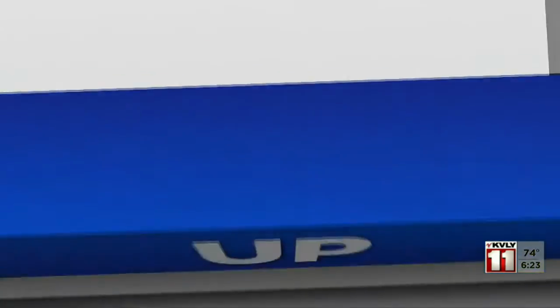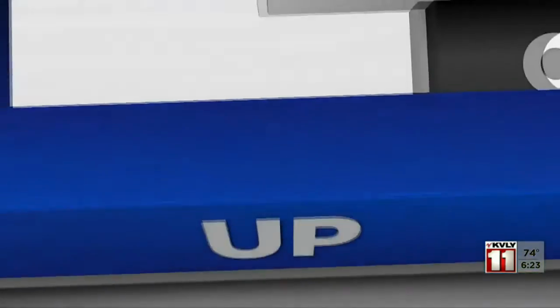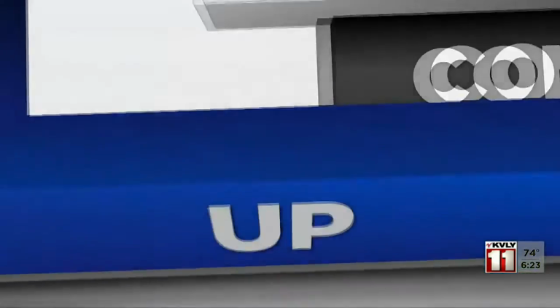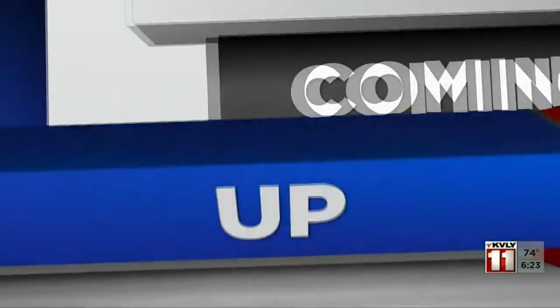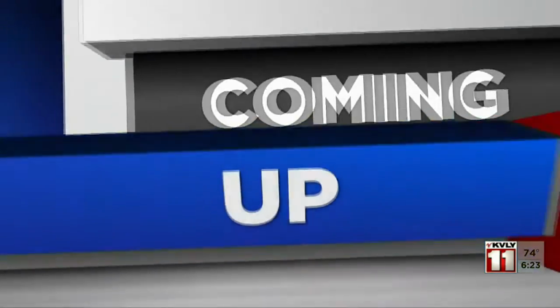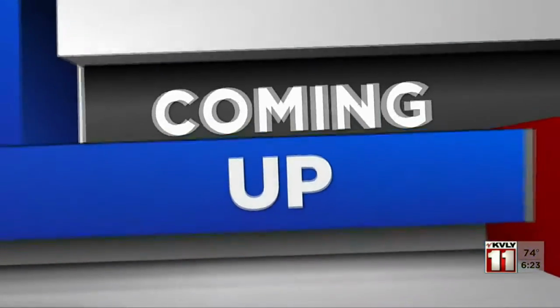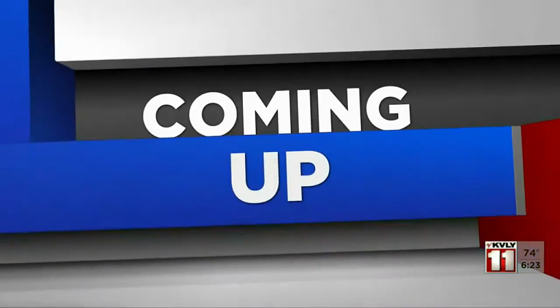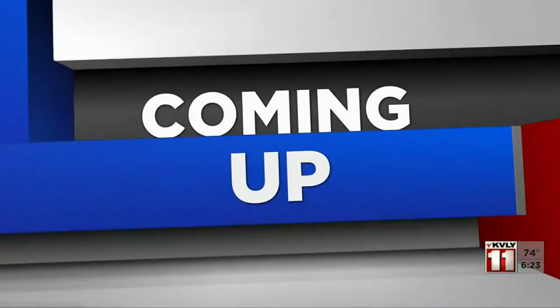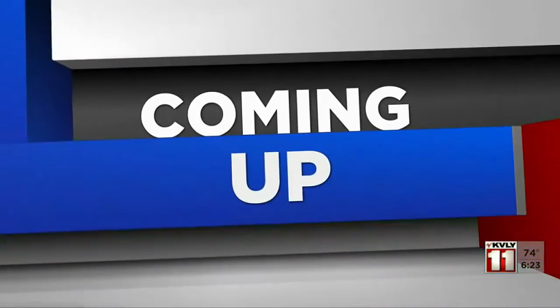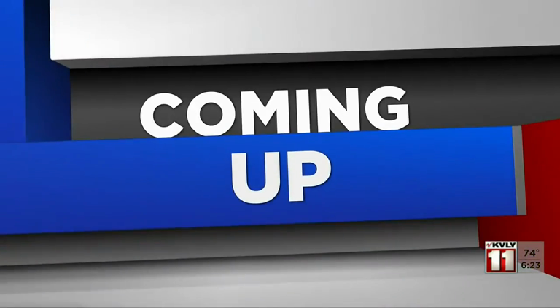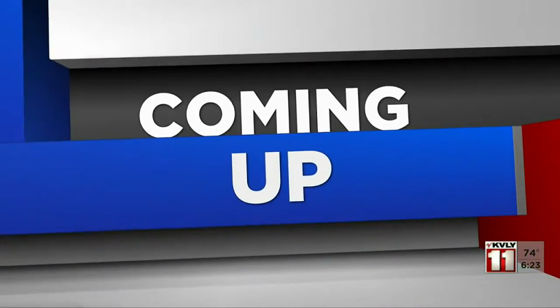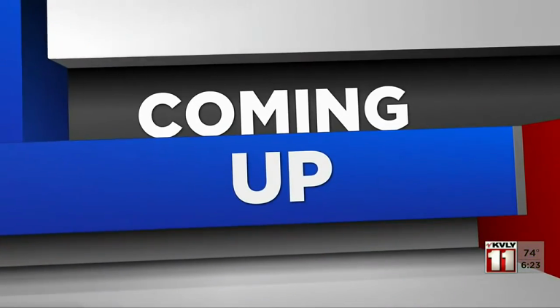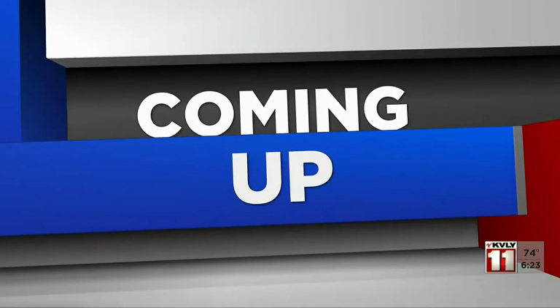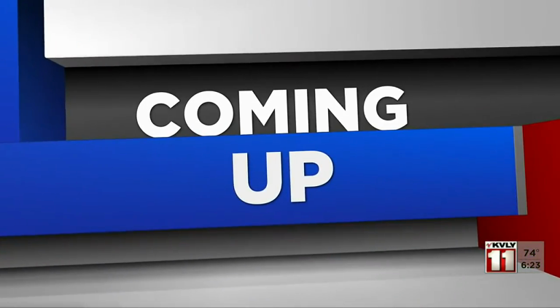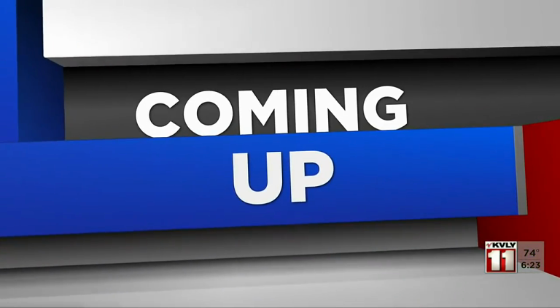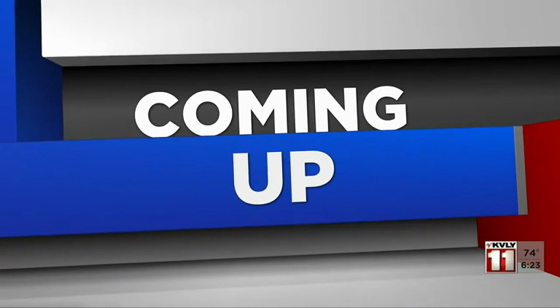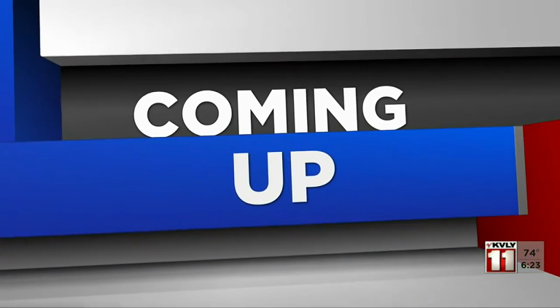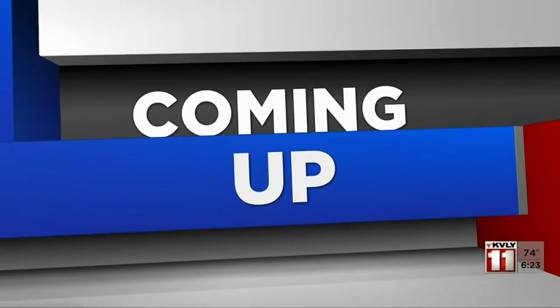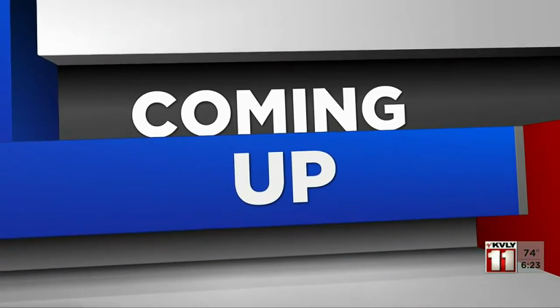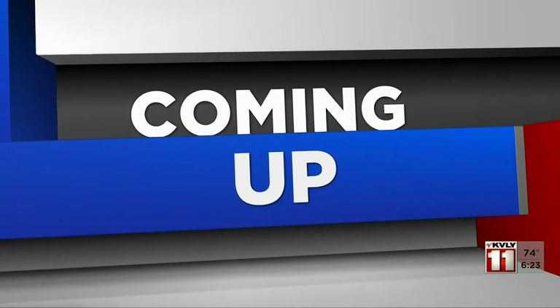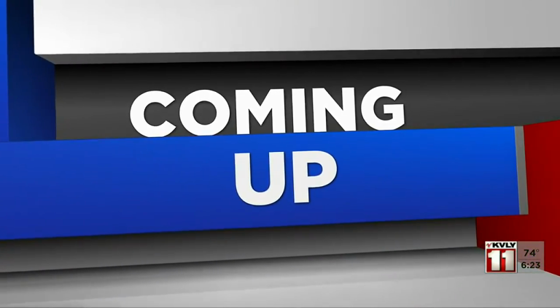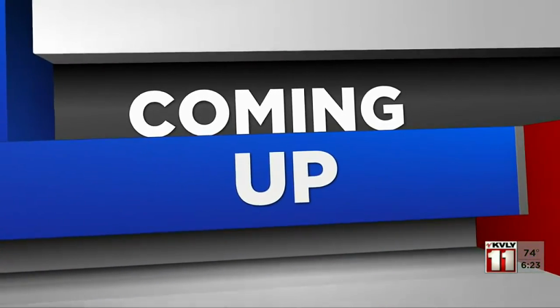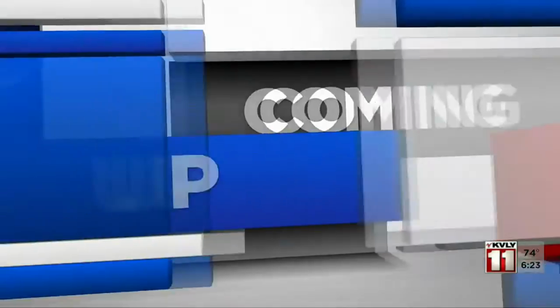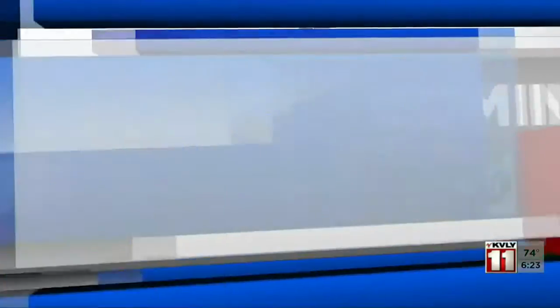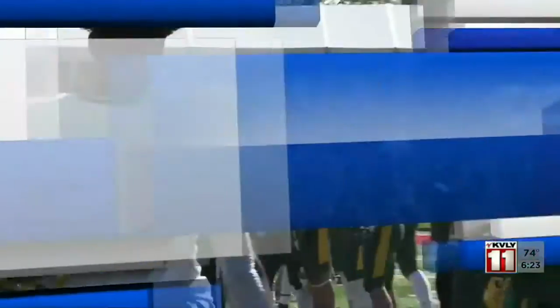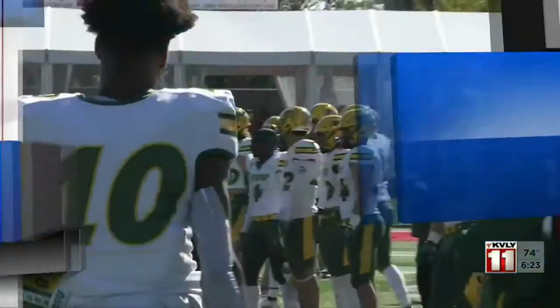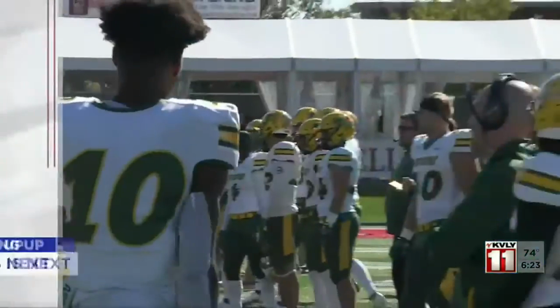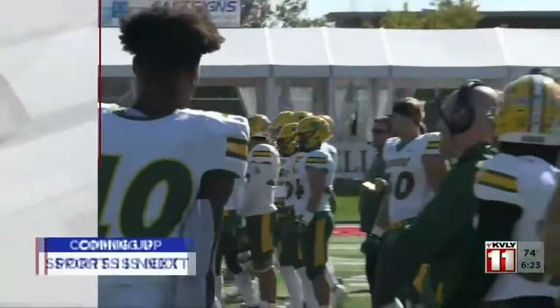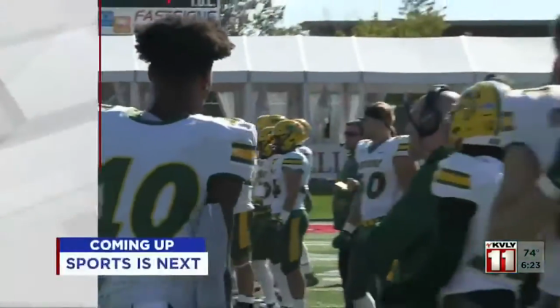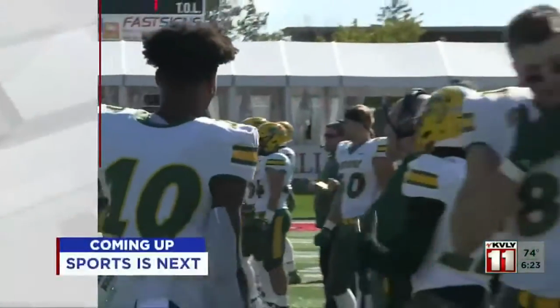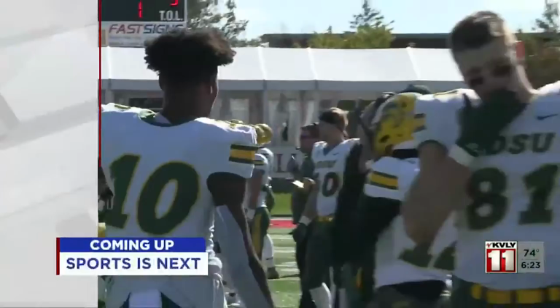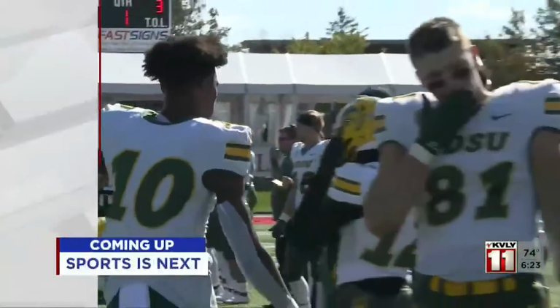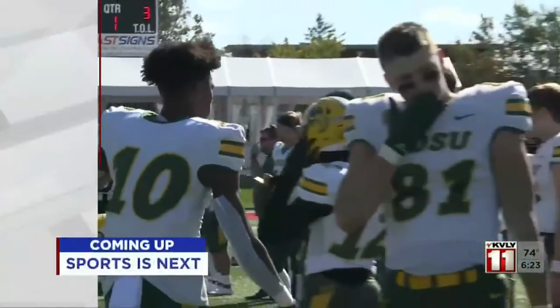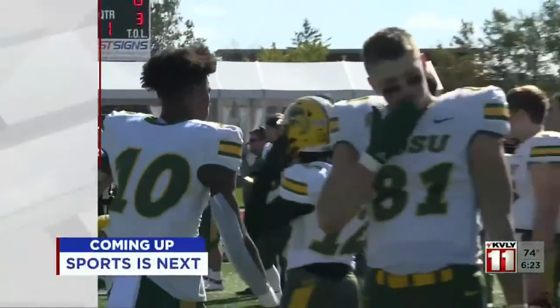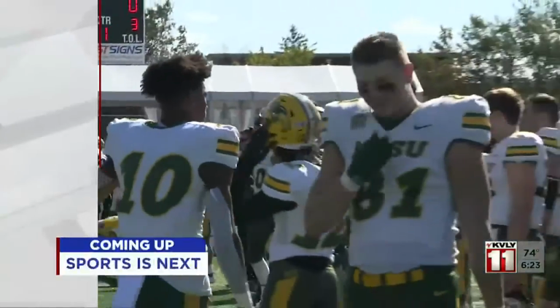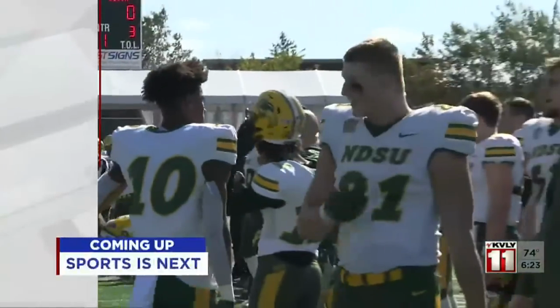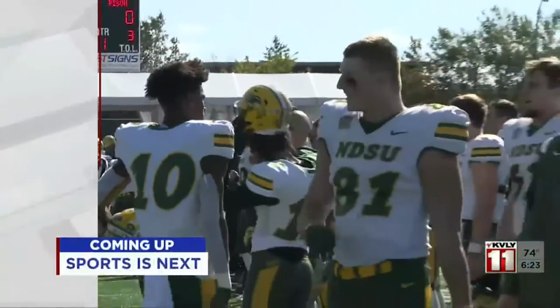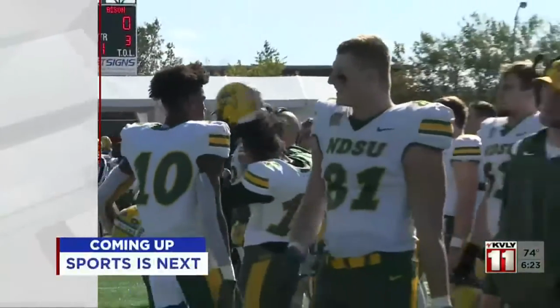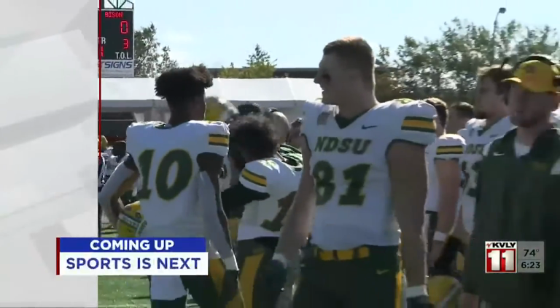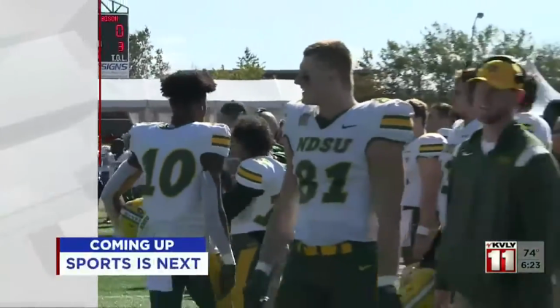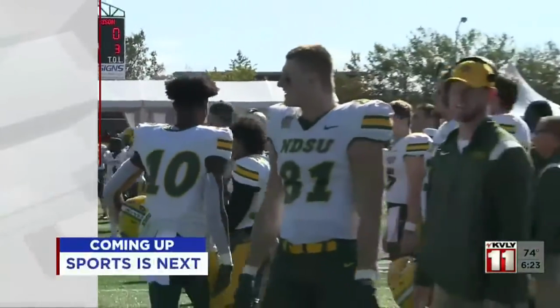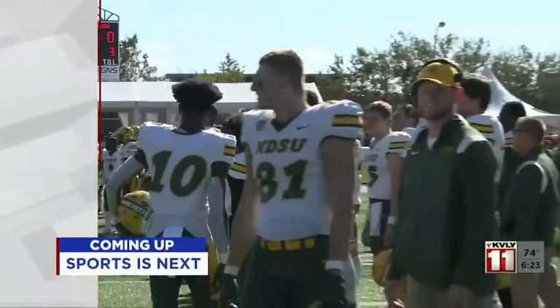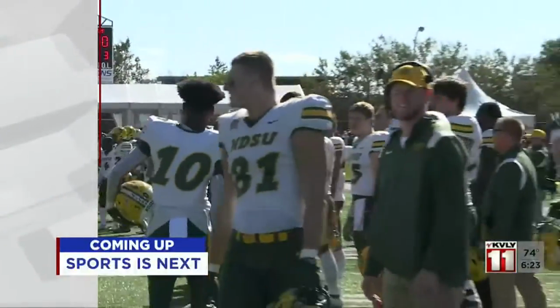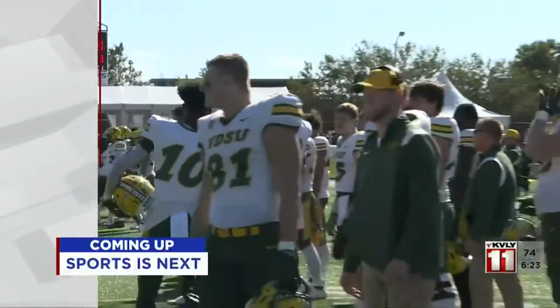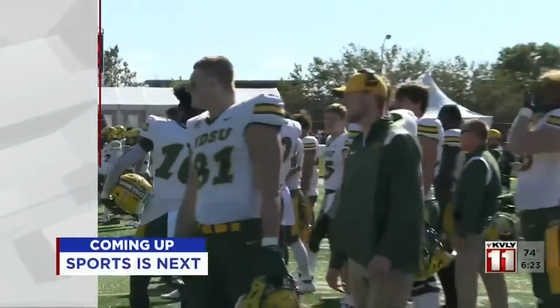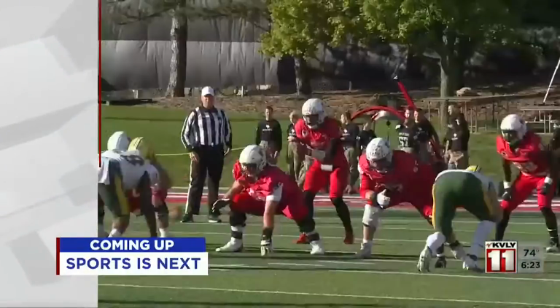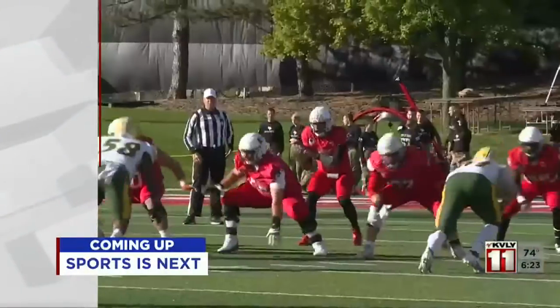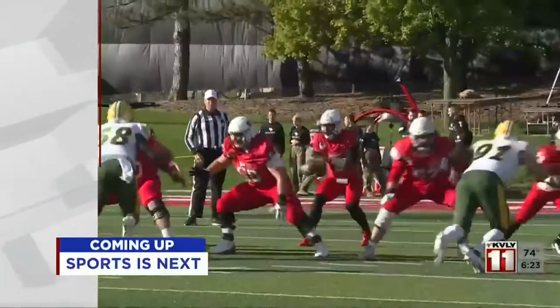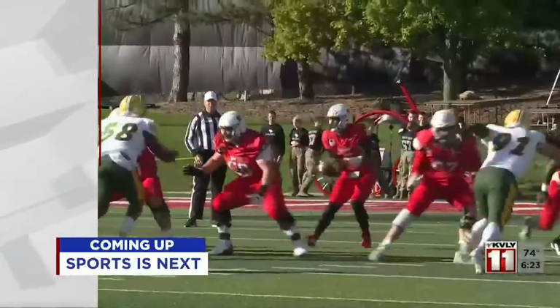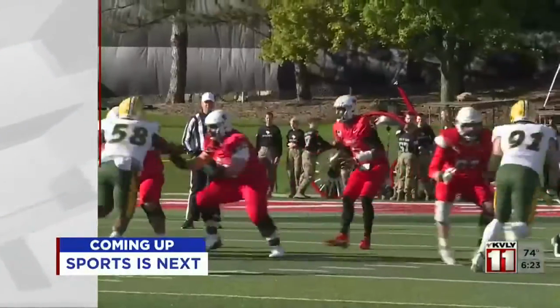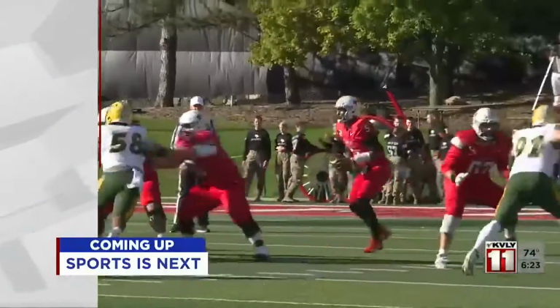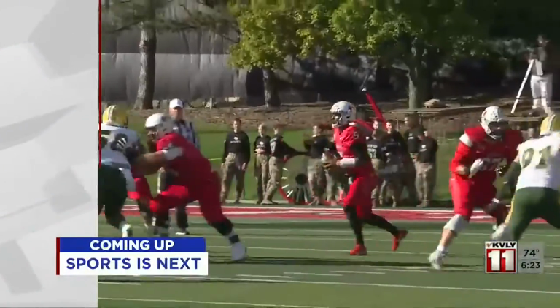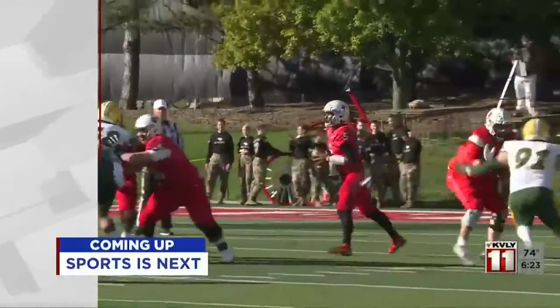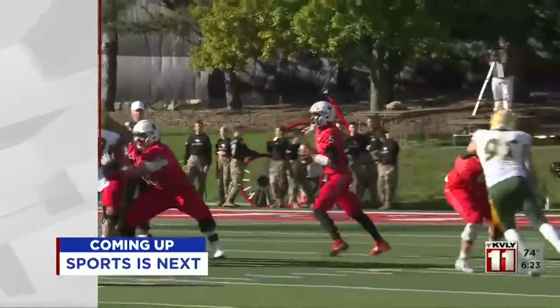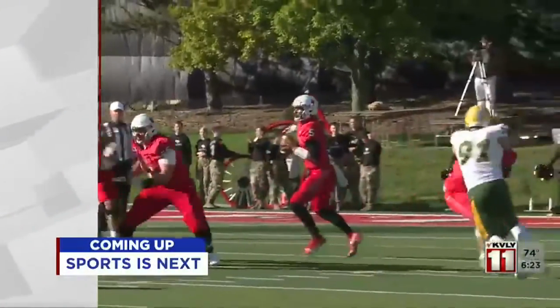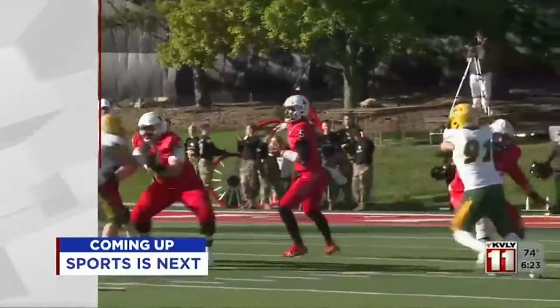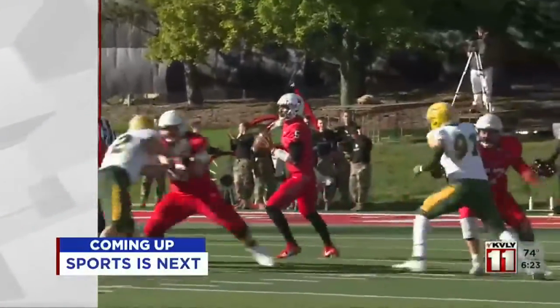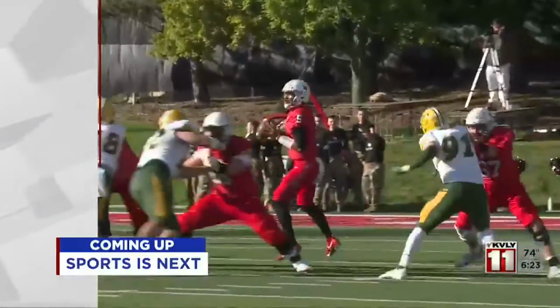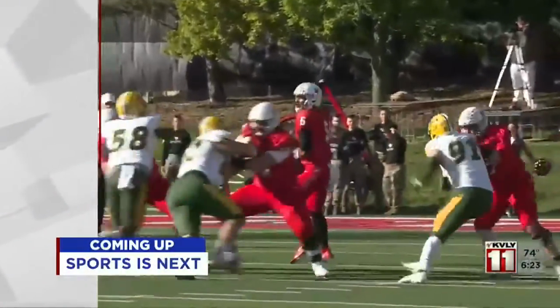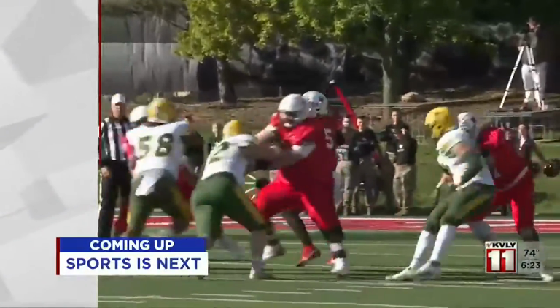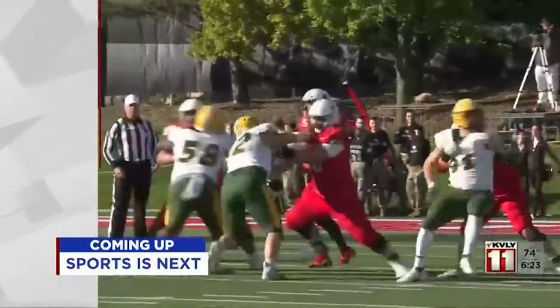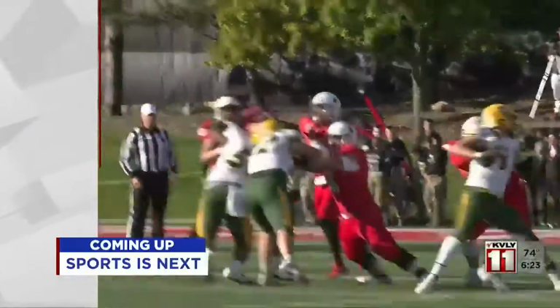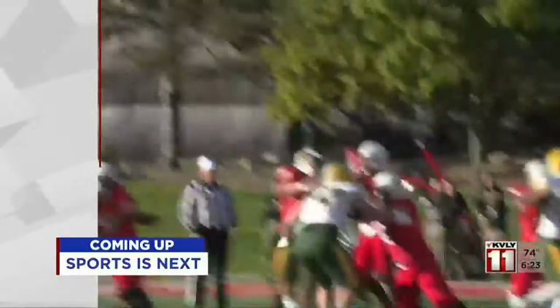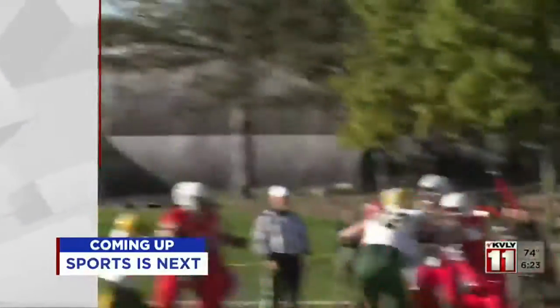The Bison defense has really been dominating so far this year. Up next in sports, we dig deep into why Code Green has been so successful.